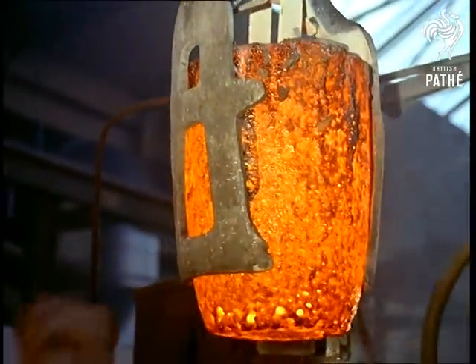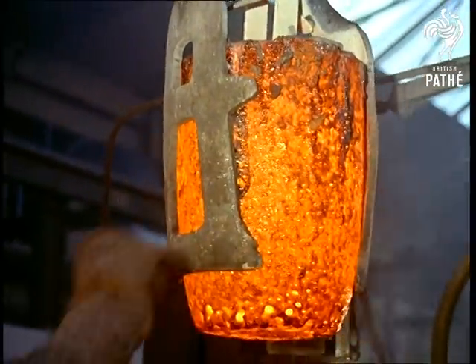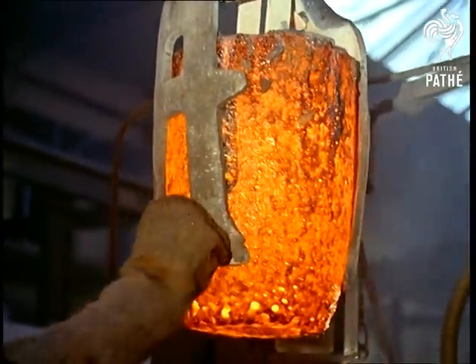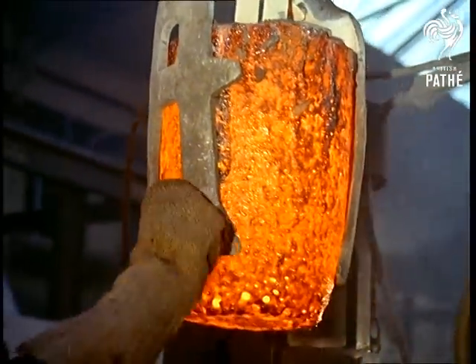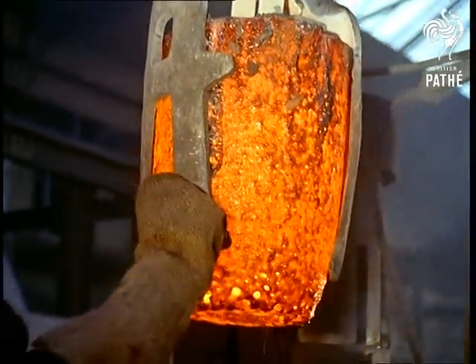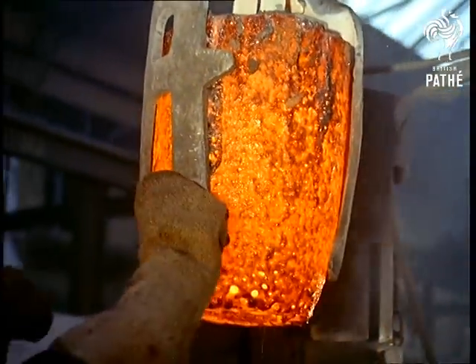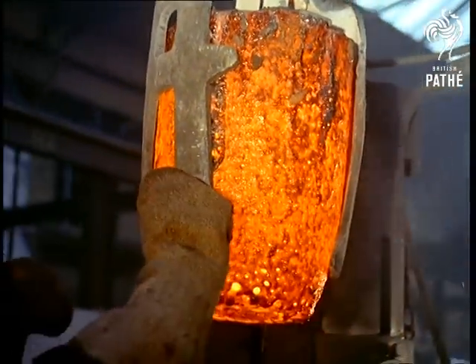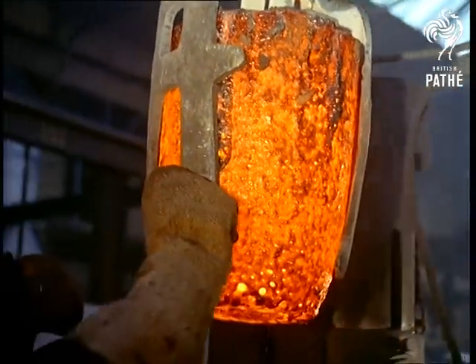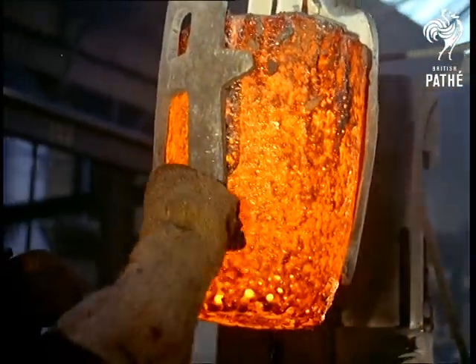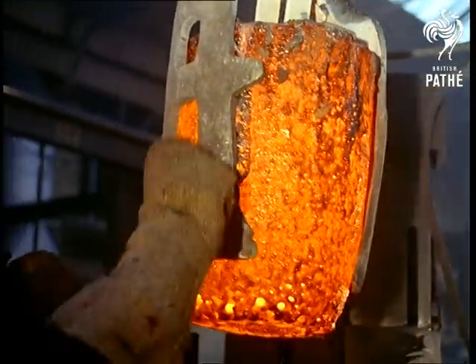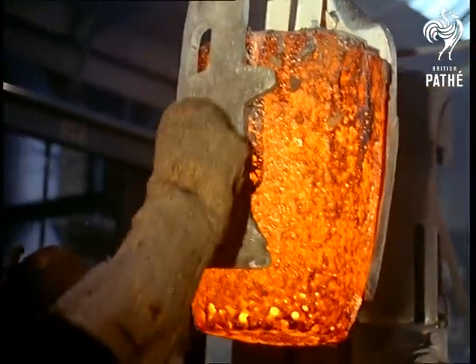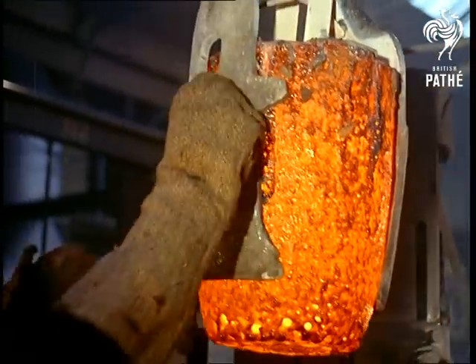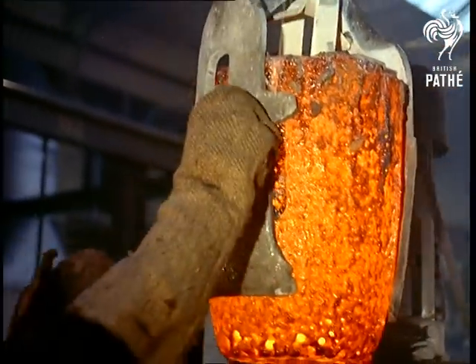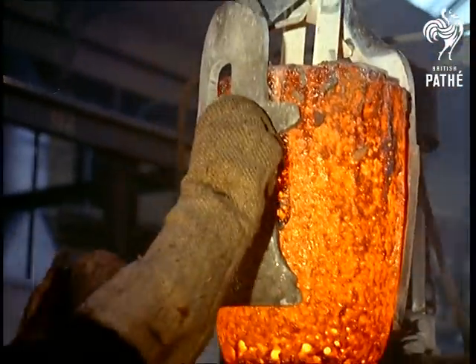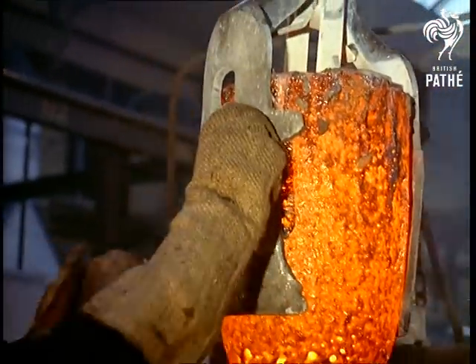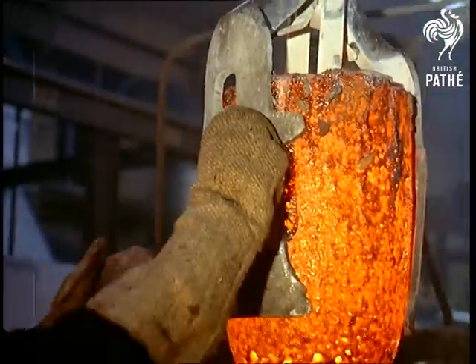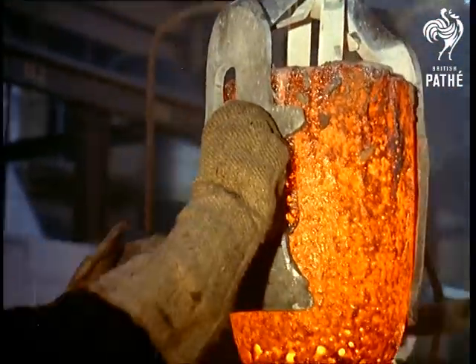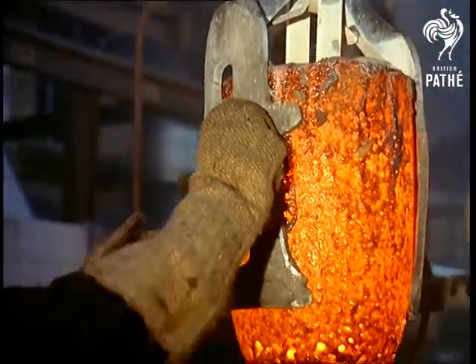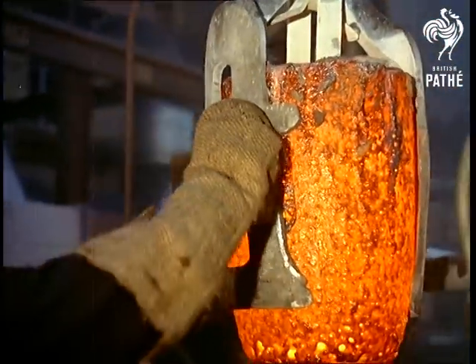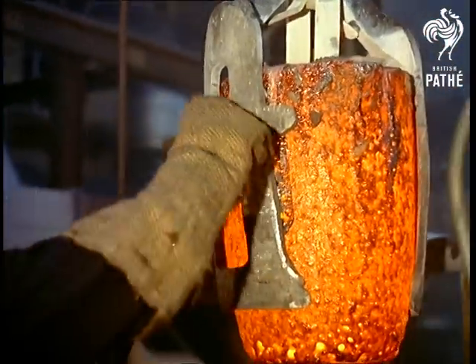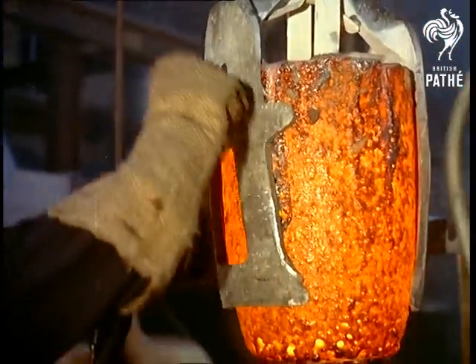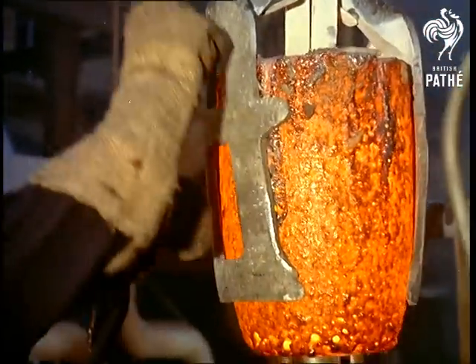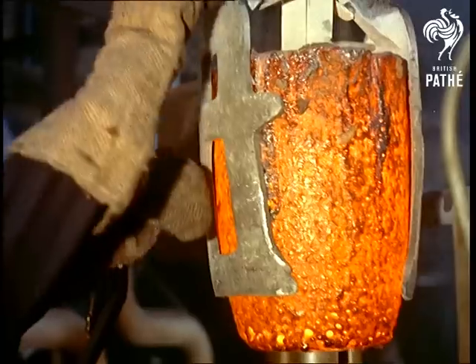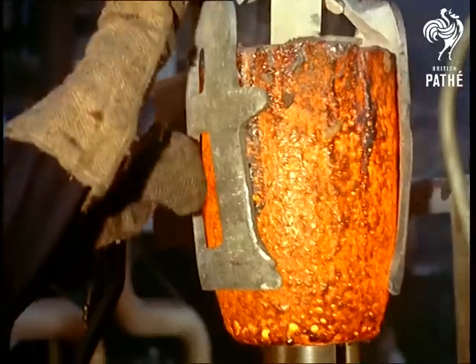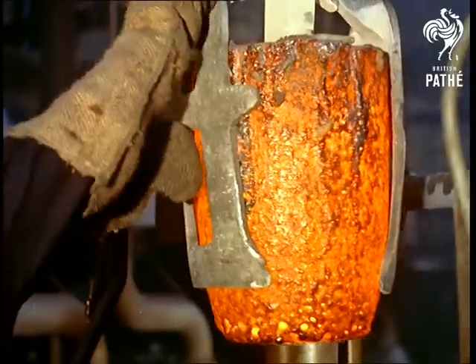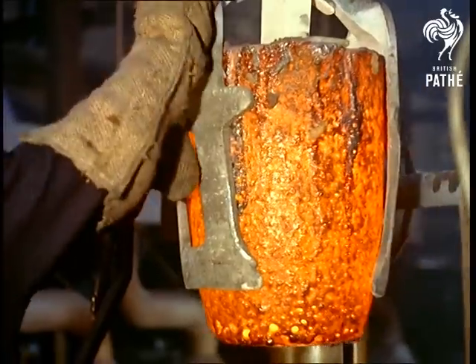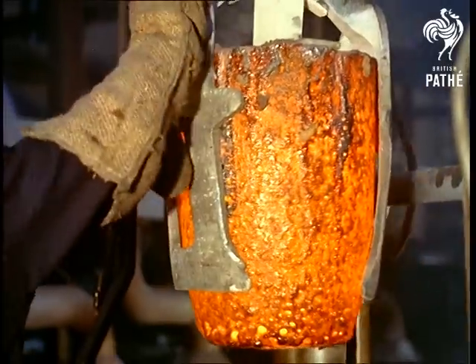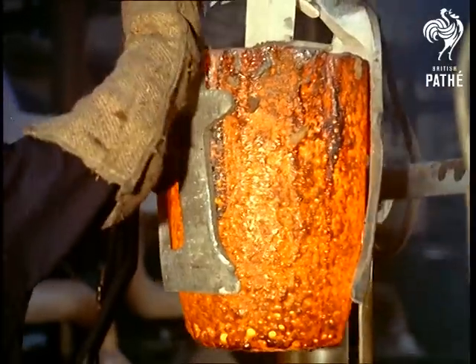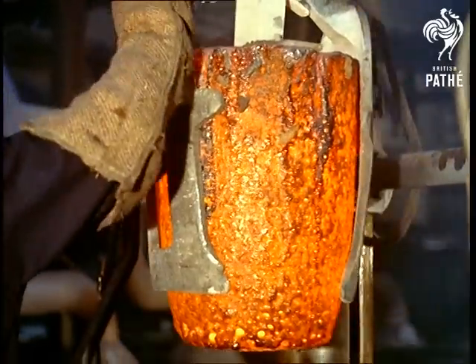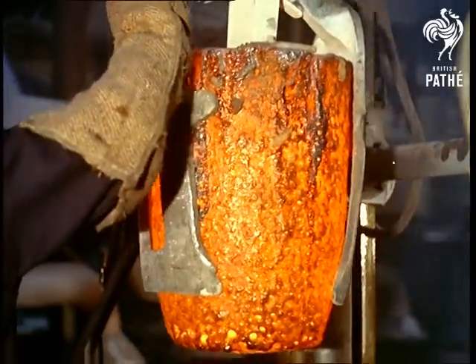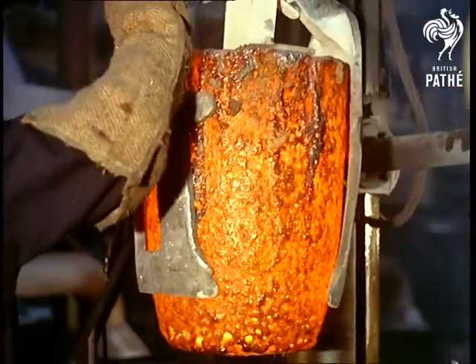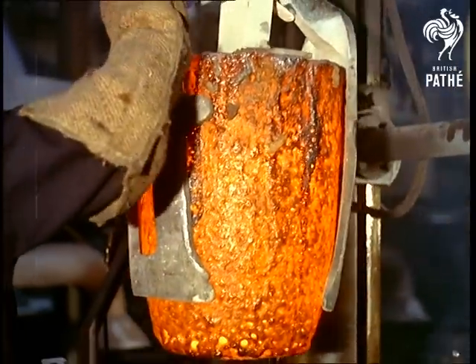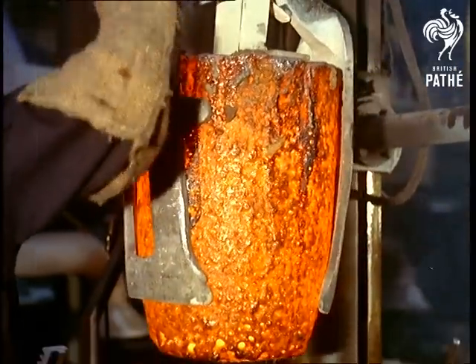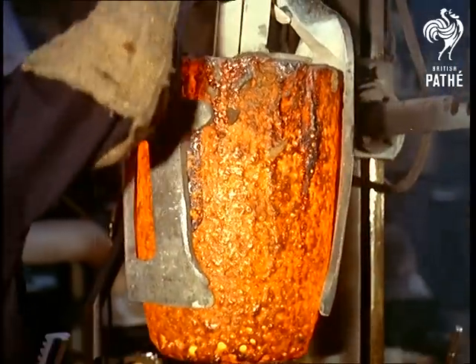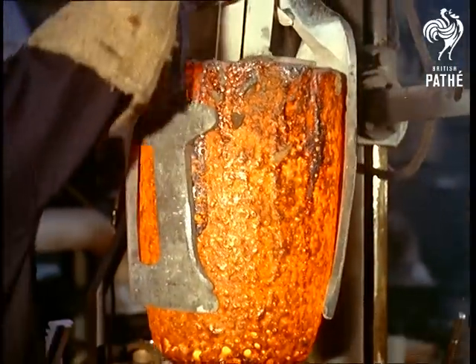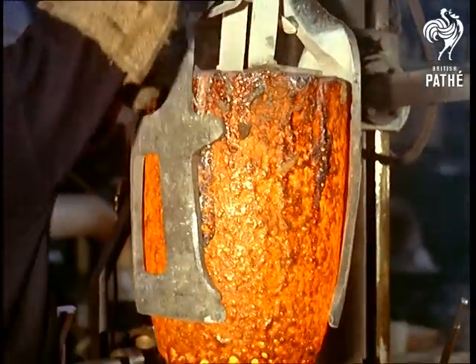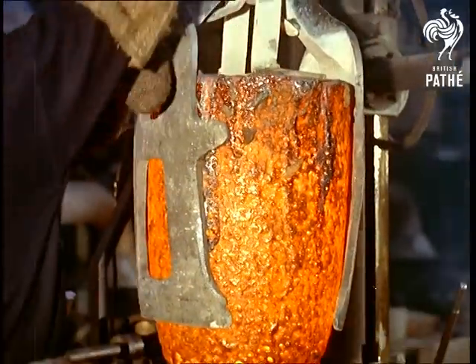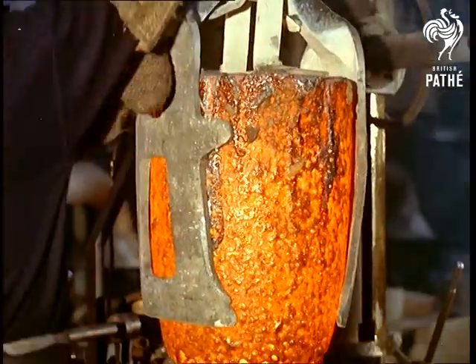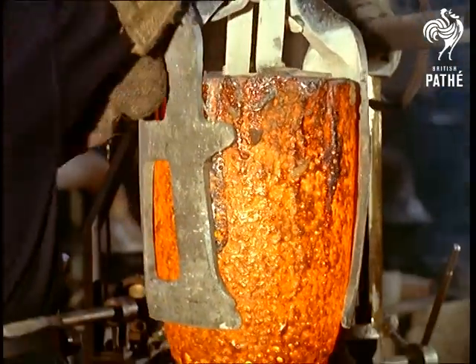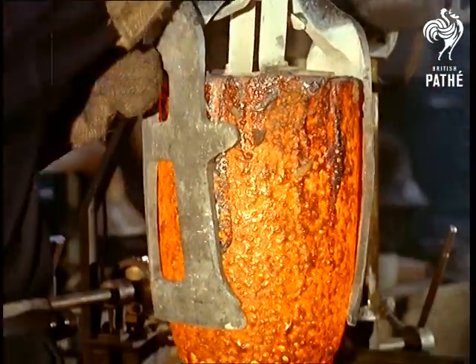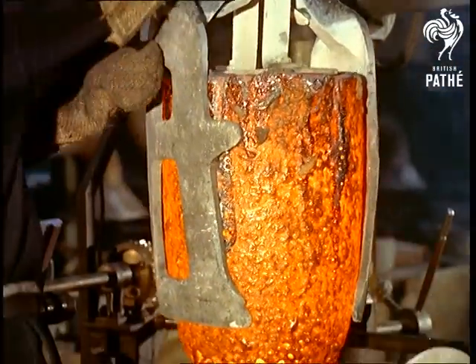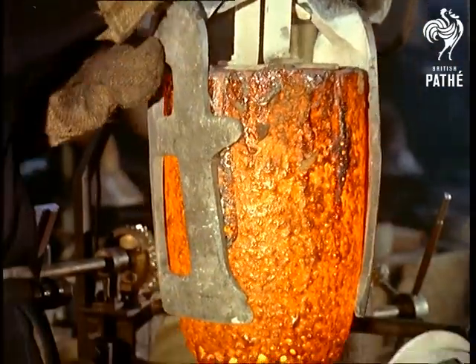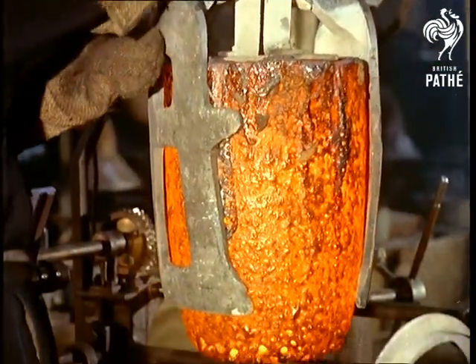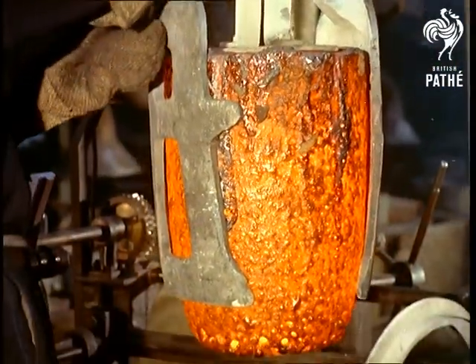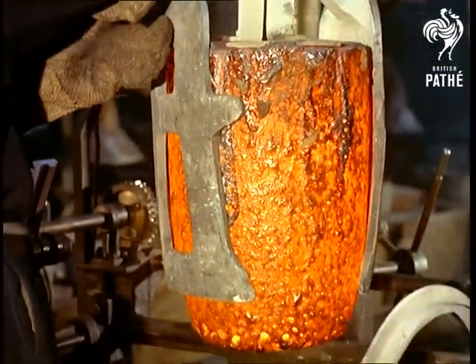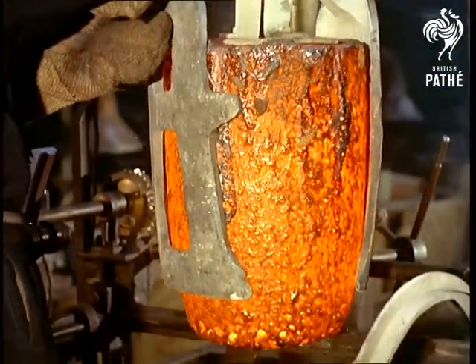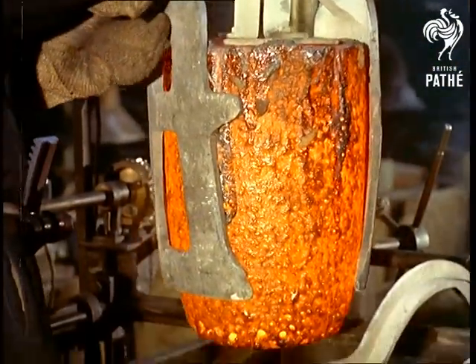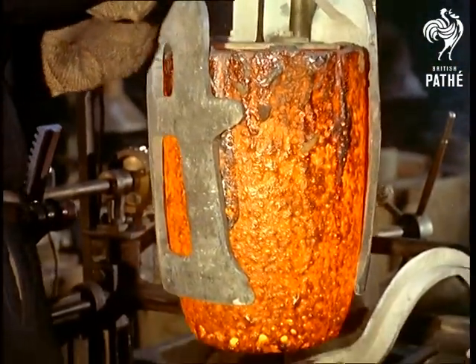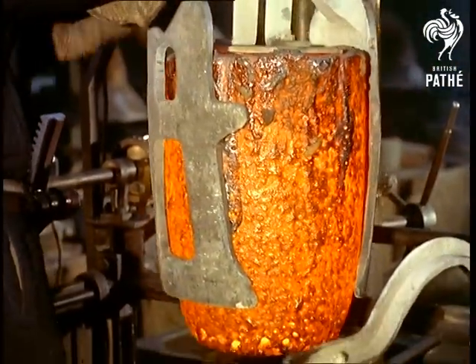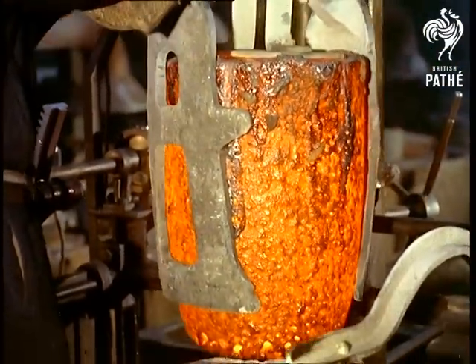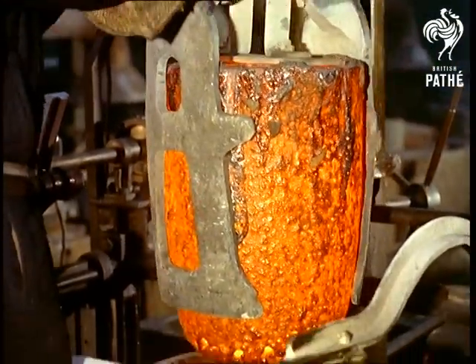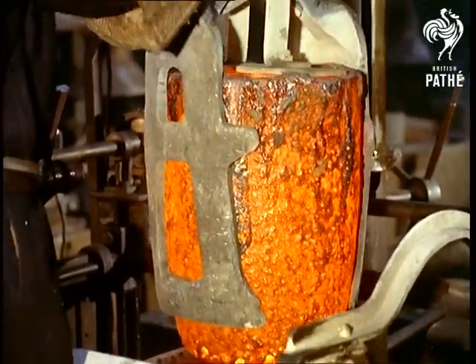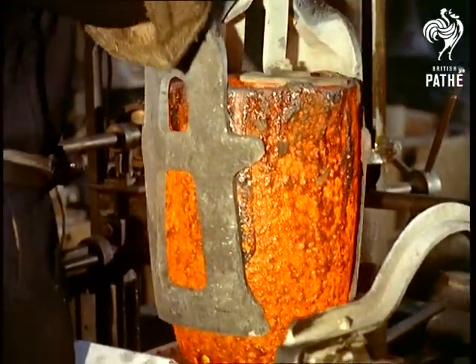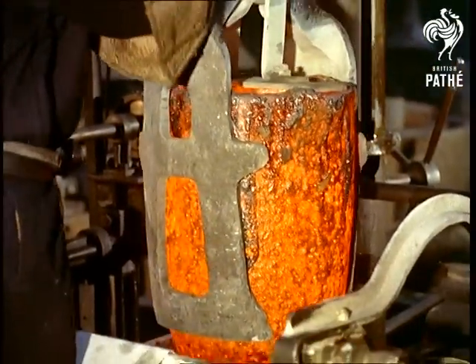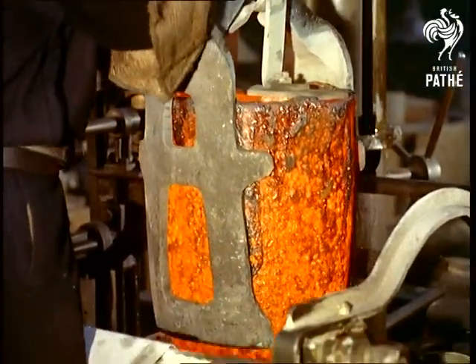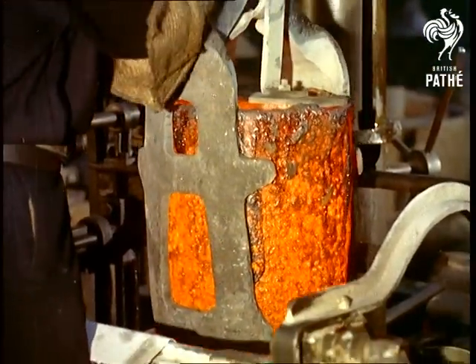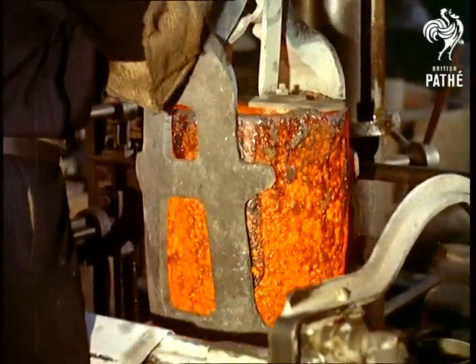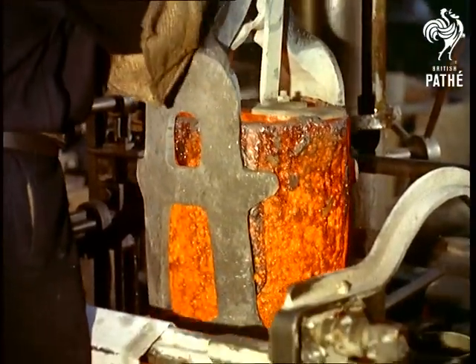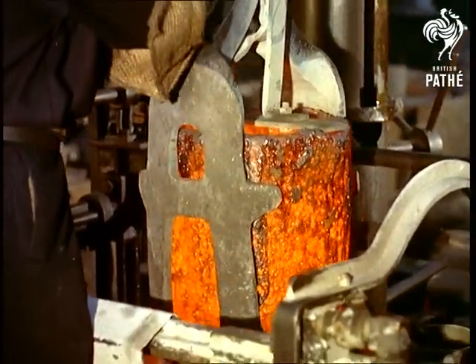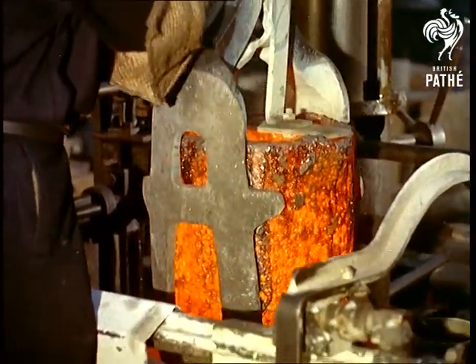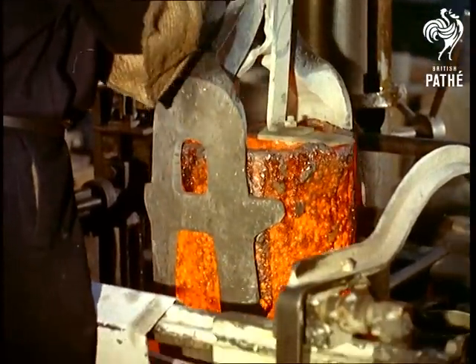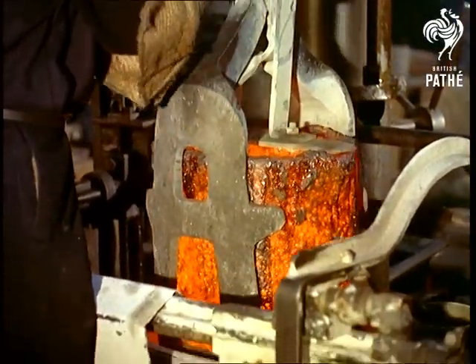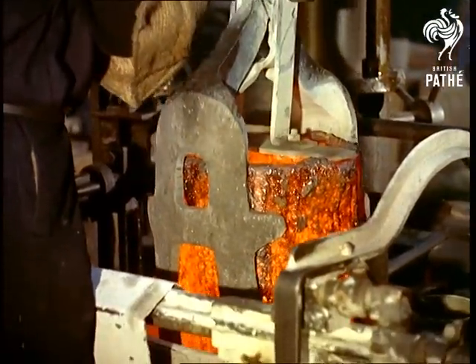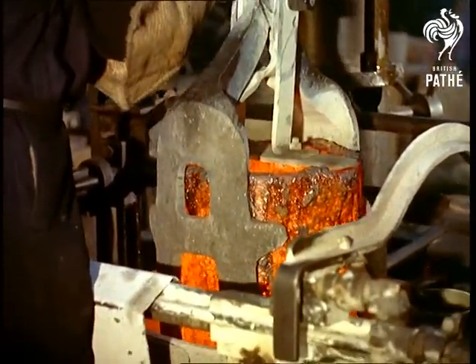Each morning the weight of old coins or new alloys and metal is carefully noted, and at the end of the day the weight of coins made must tally. Security is strict.